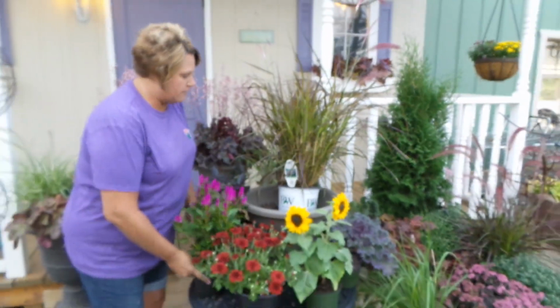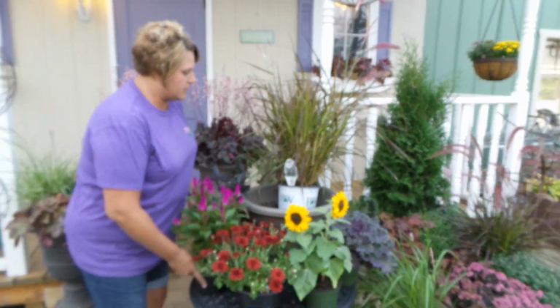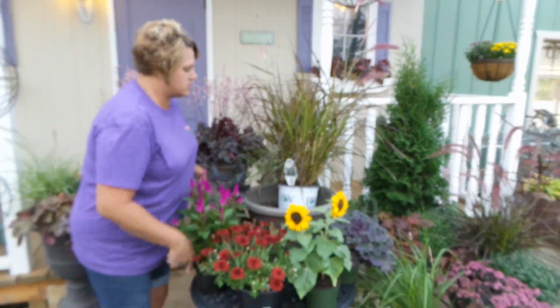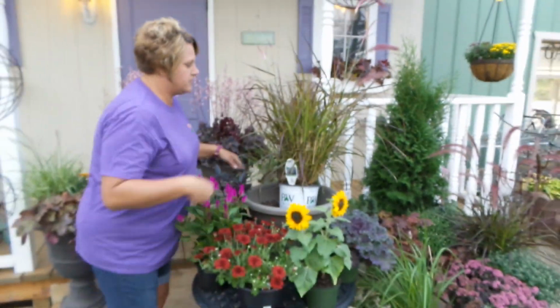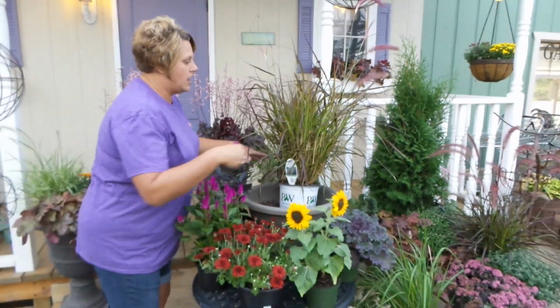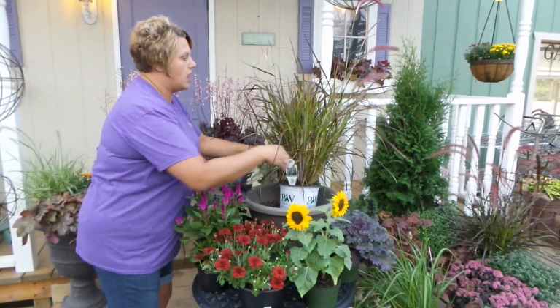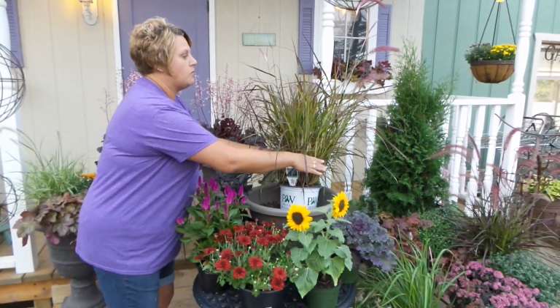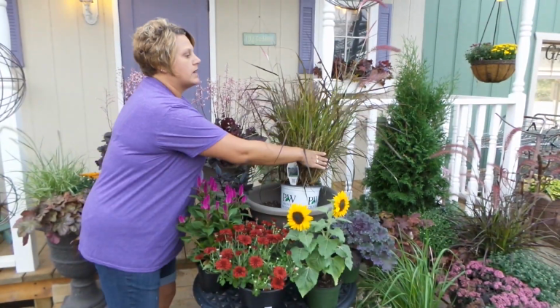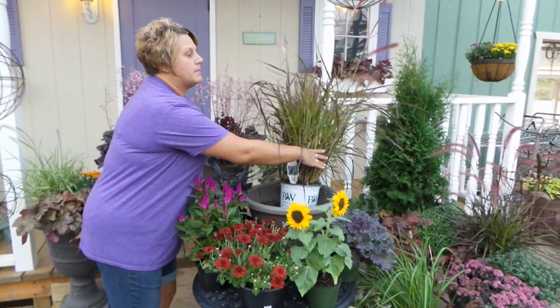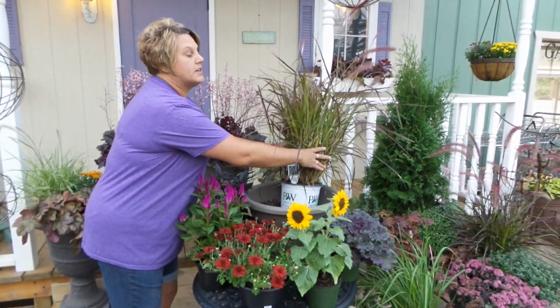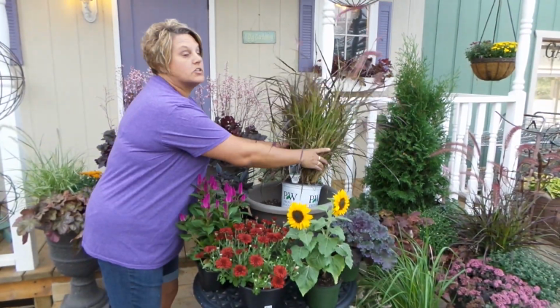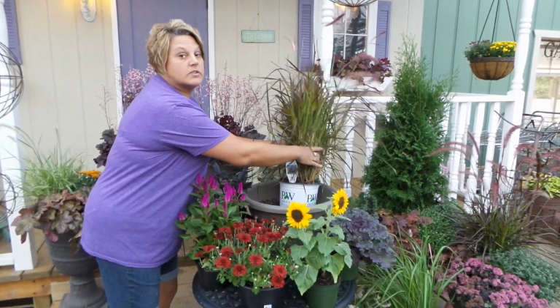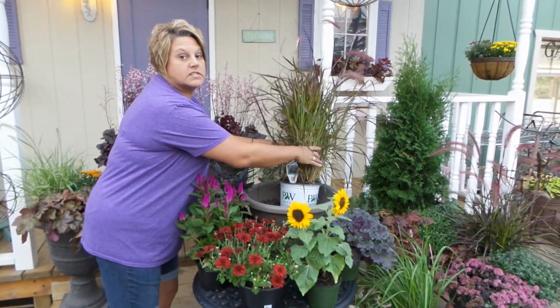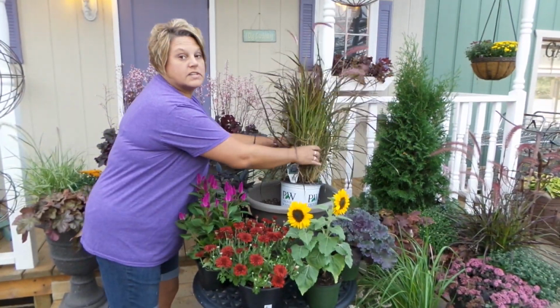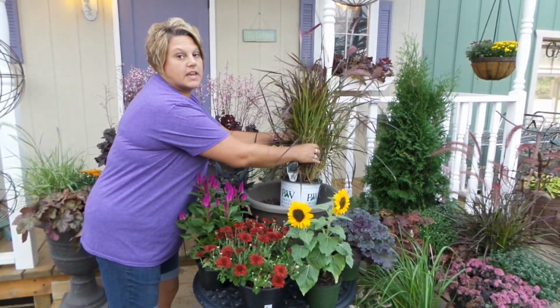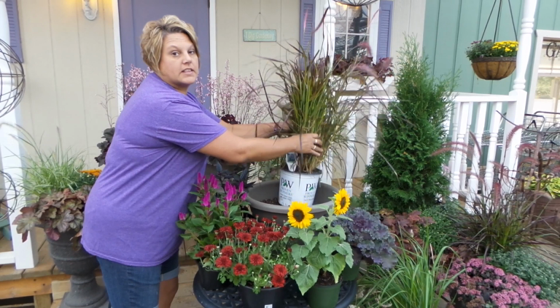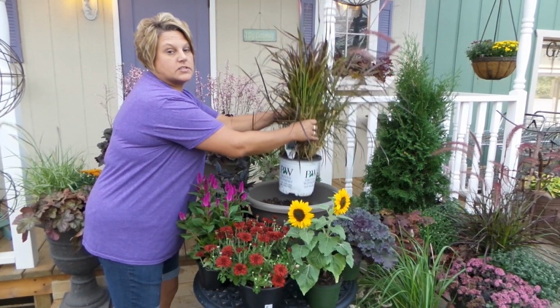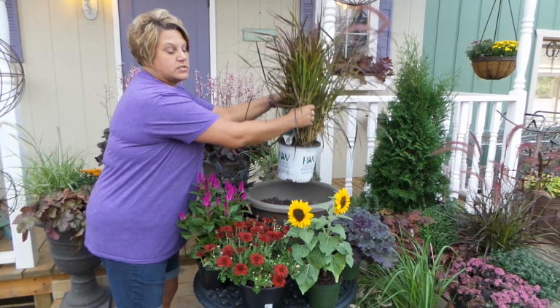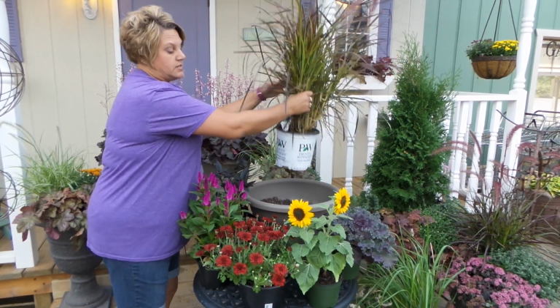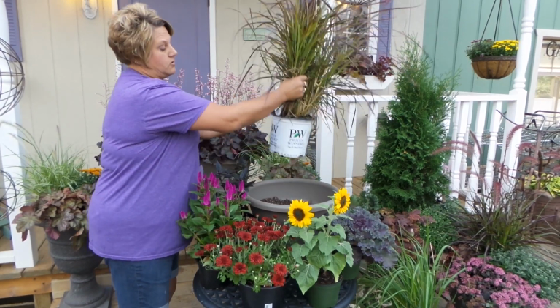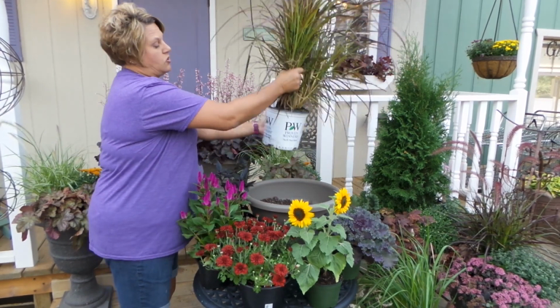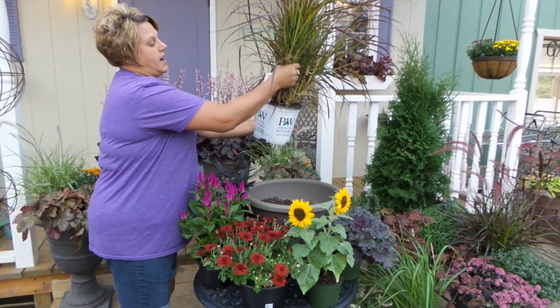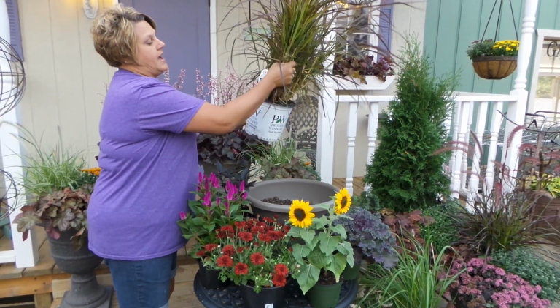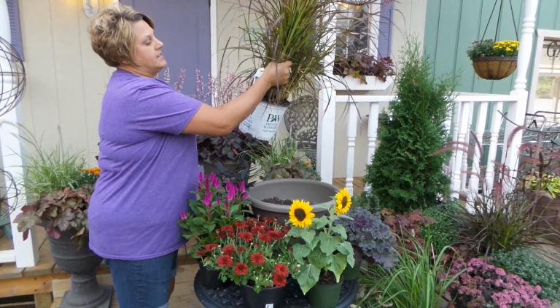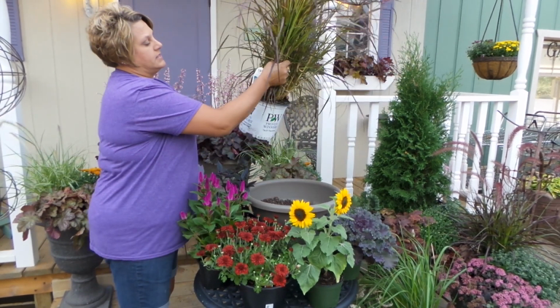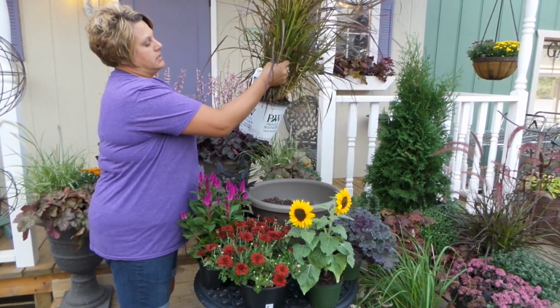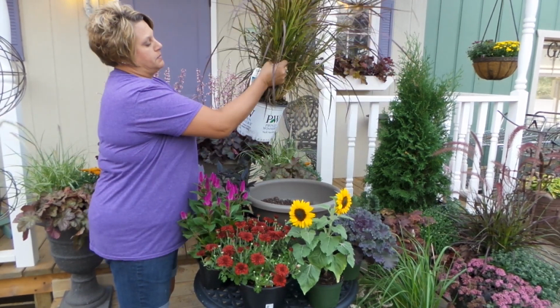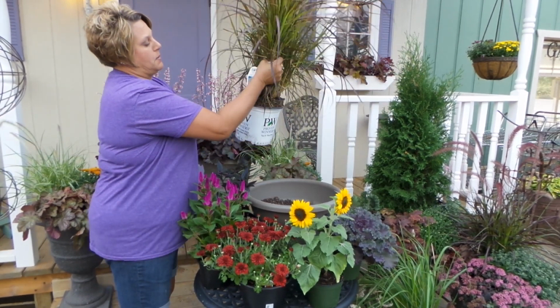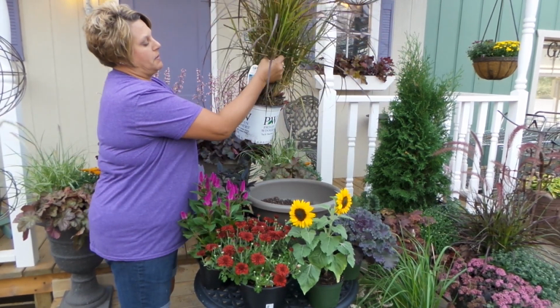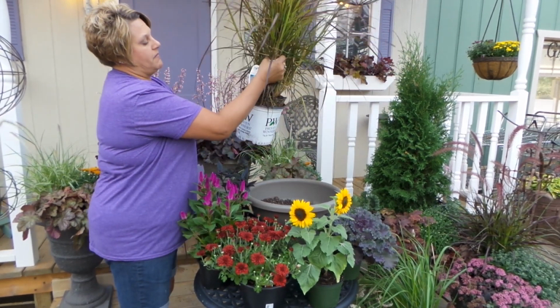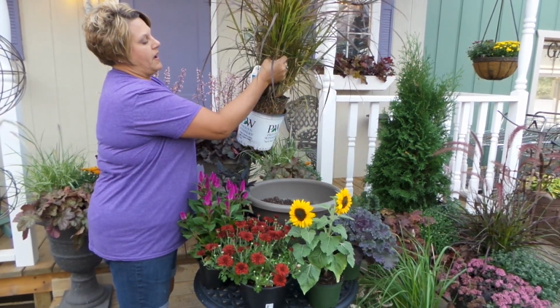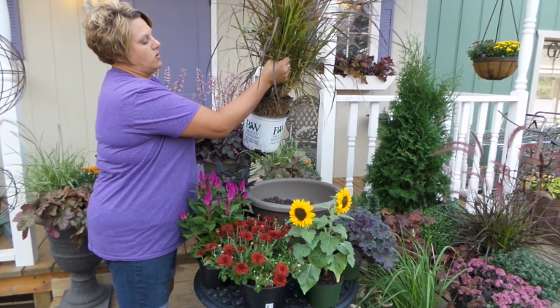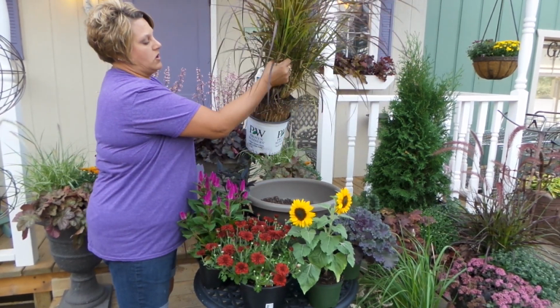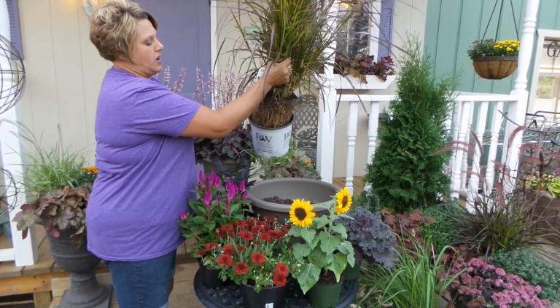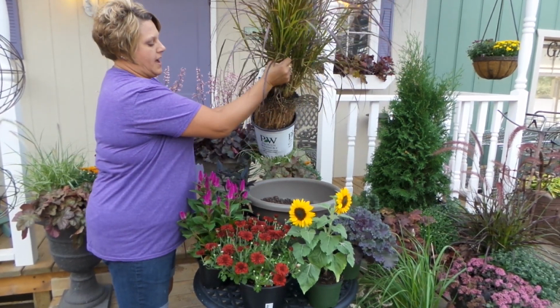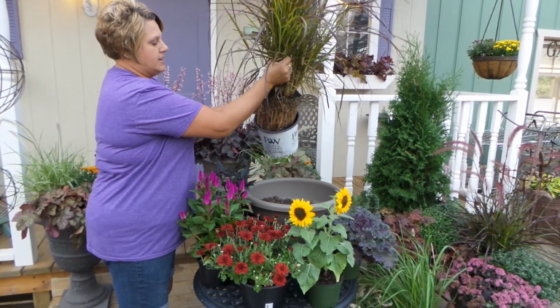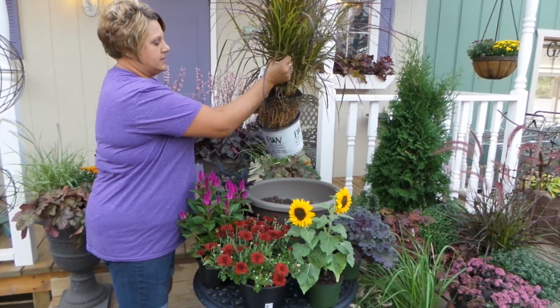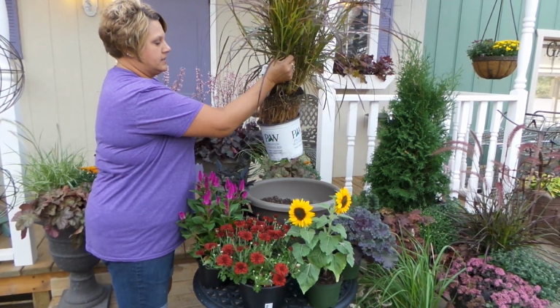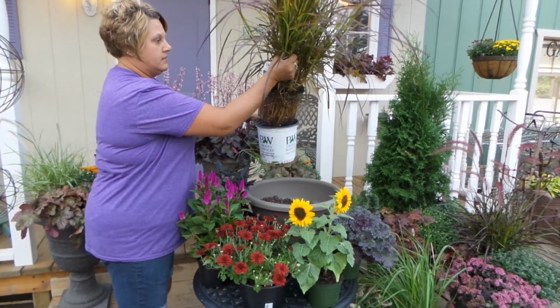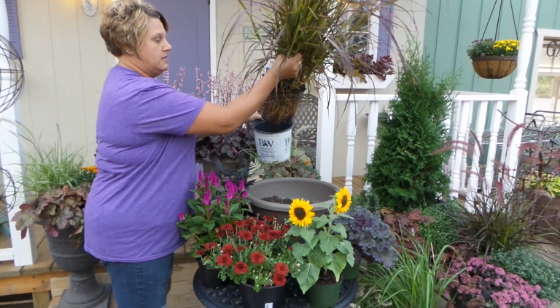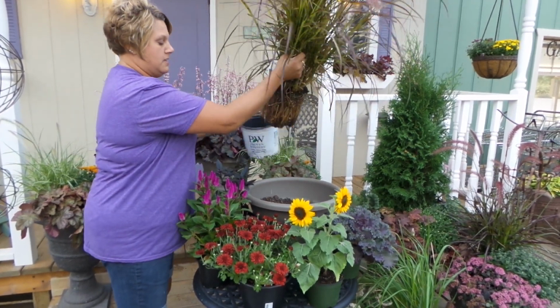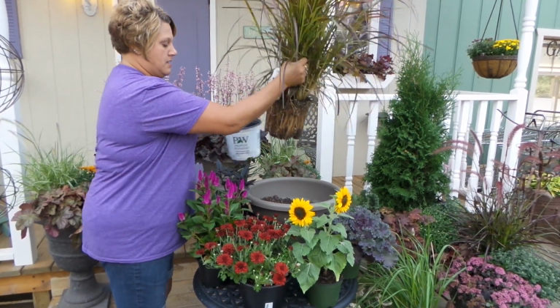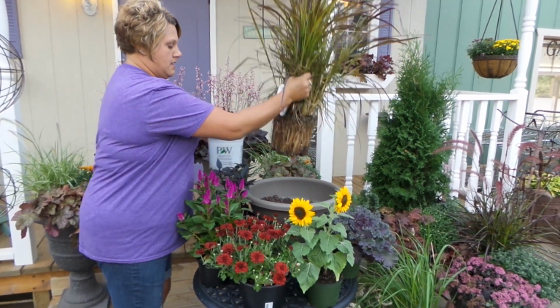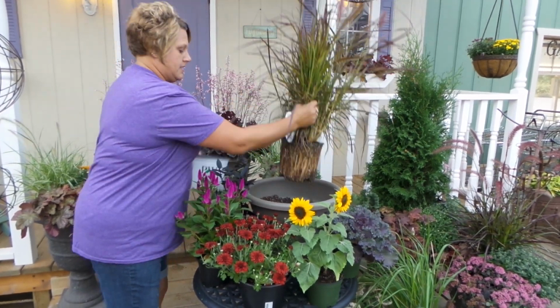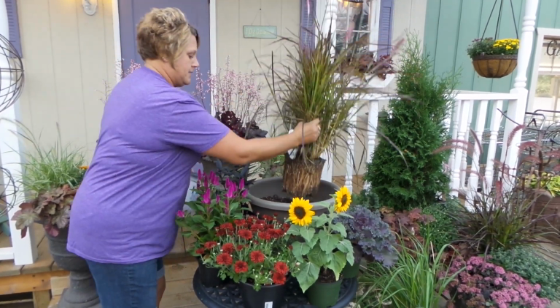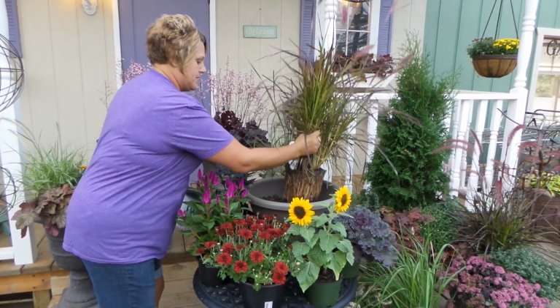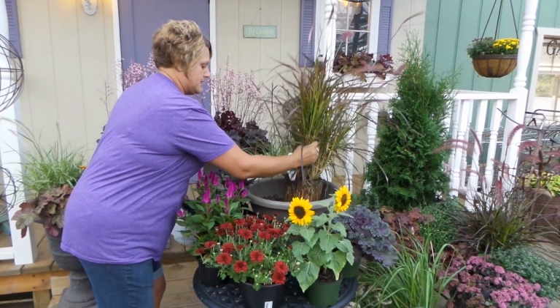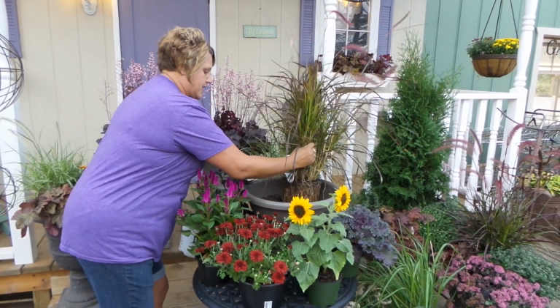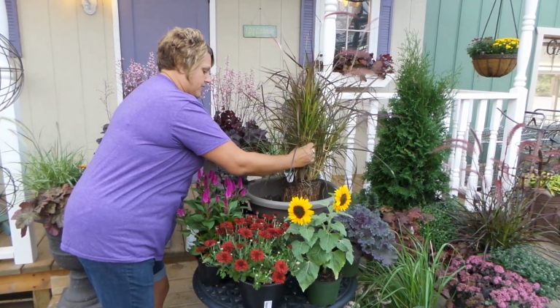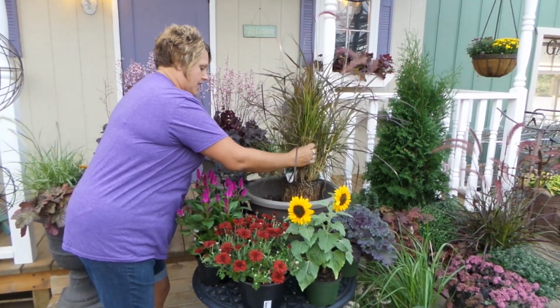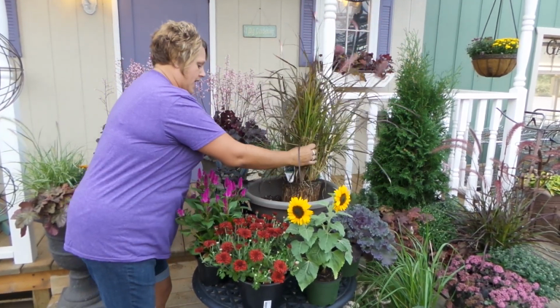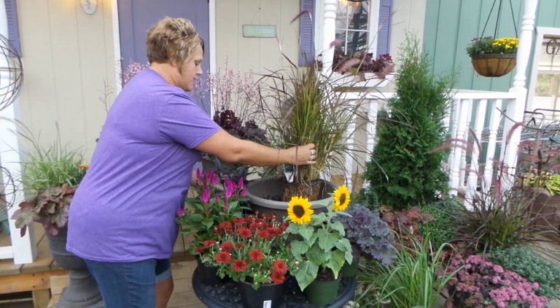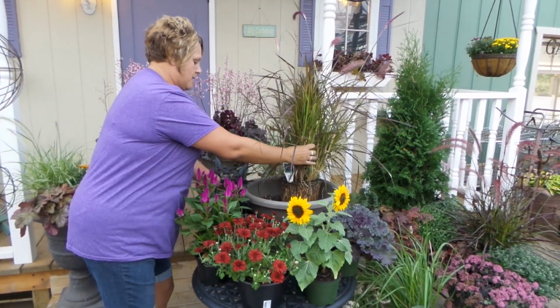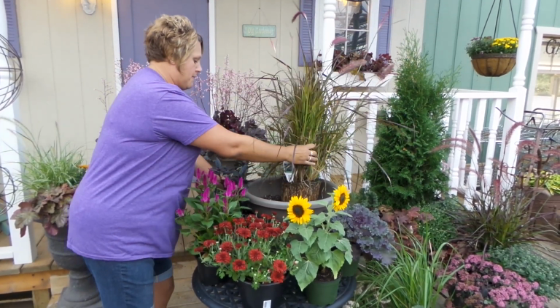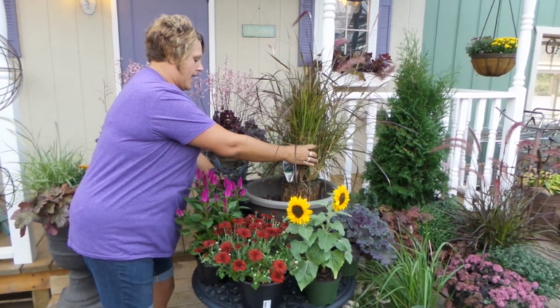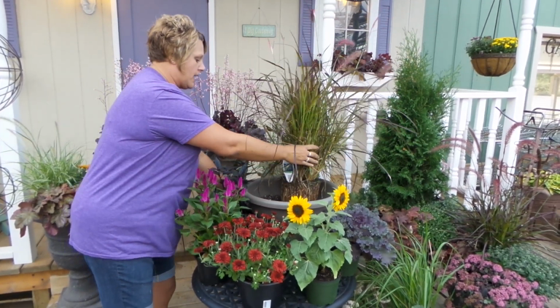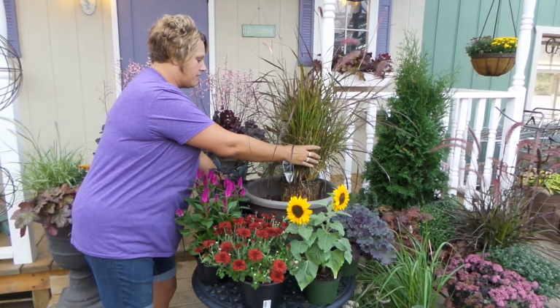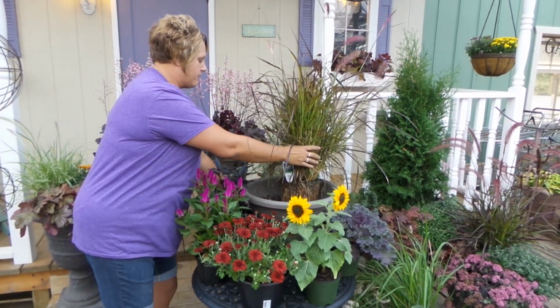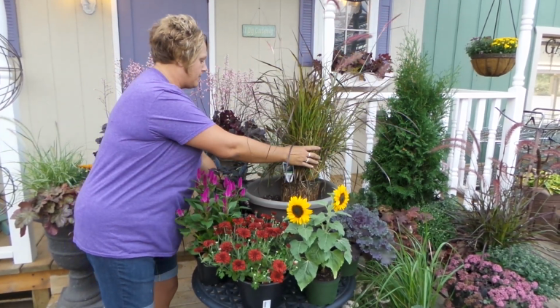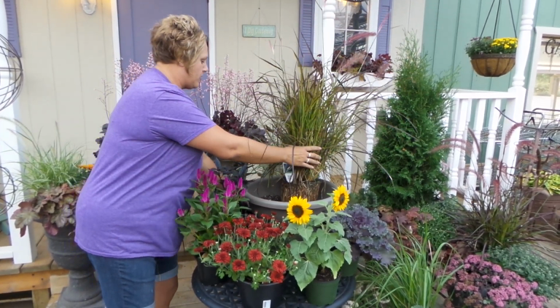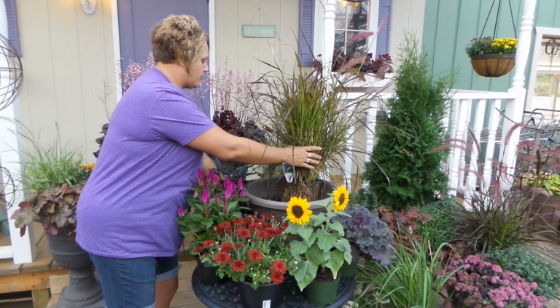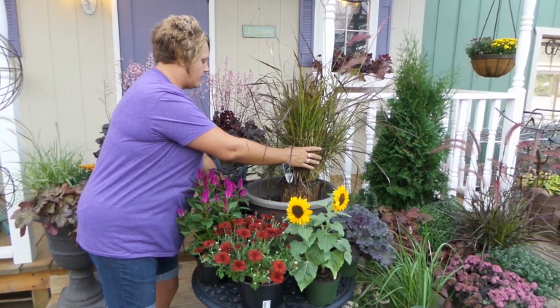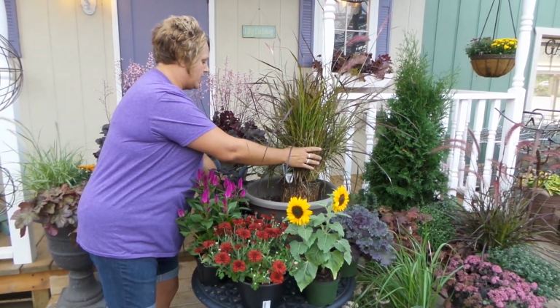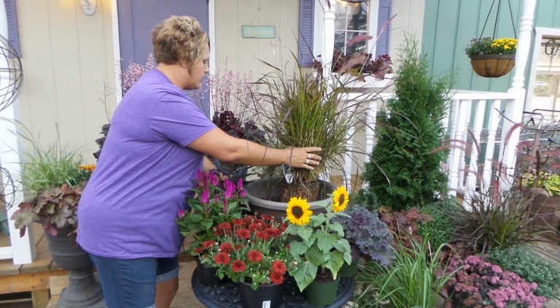First of all, what I'm going to do is take this grass, this purple fountain grass, and I'm going to set that in the back for my thriller.